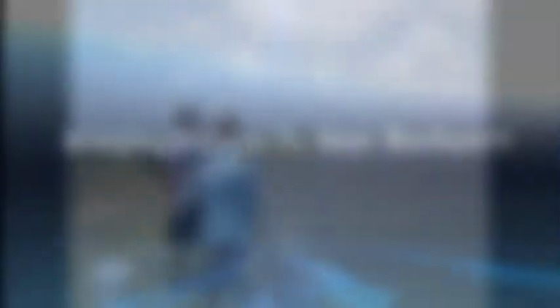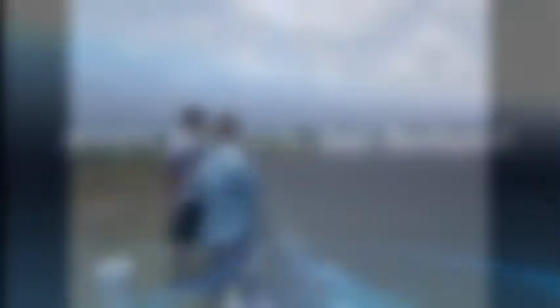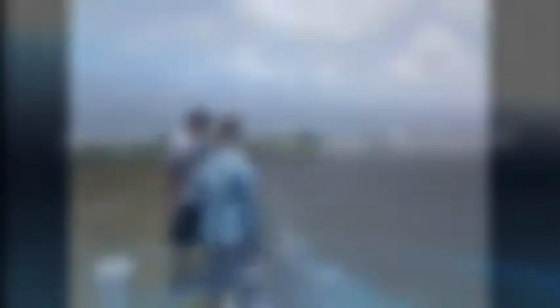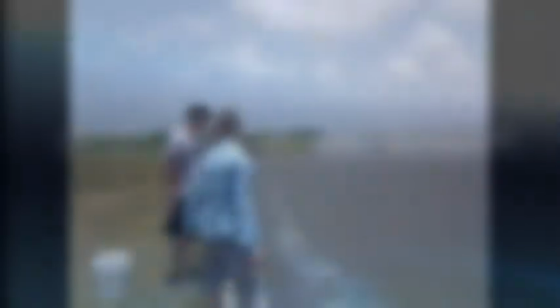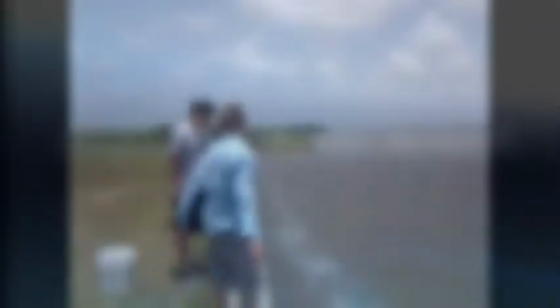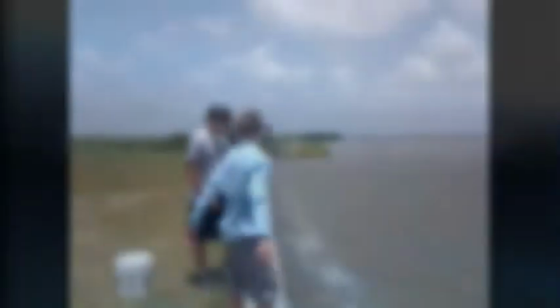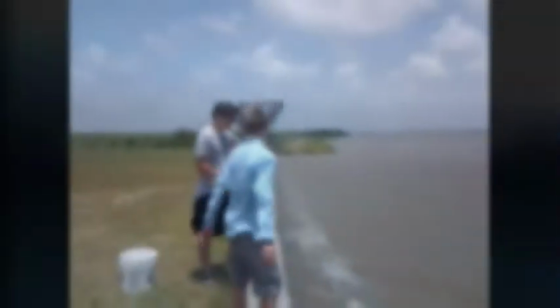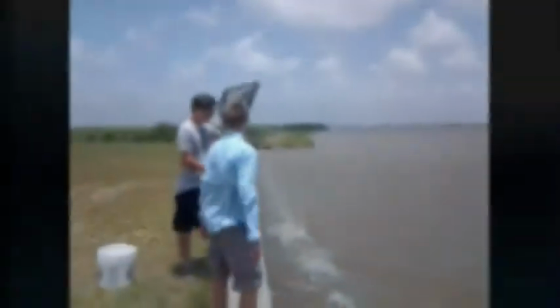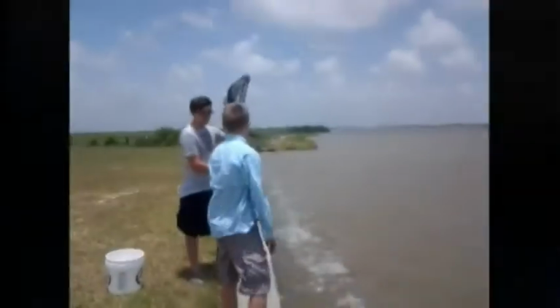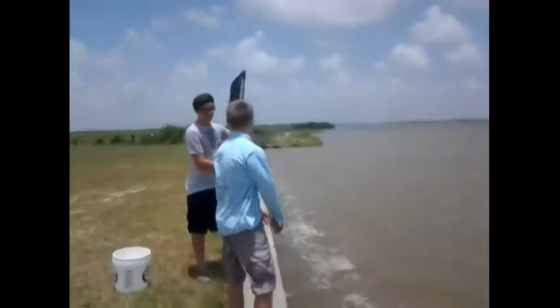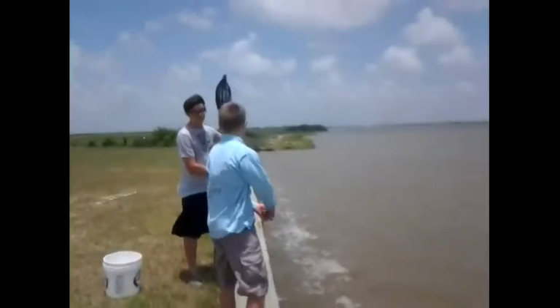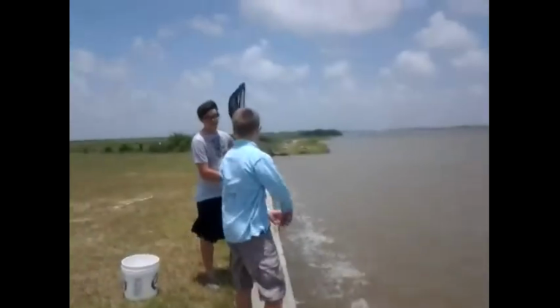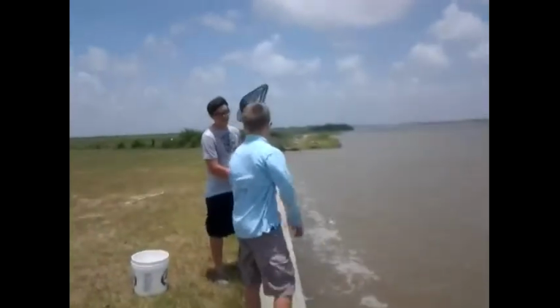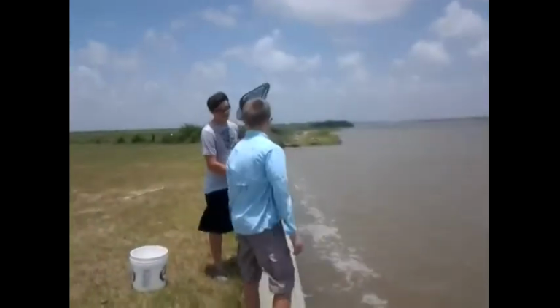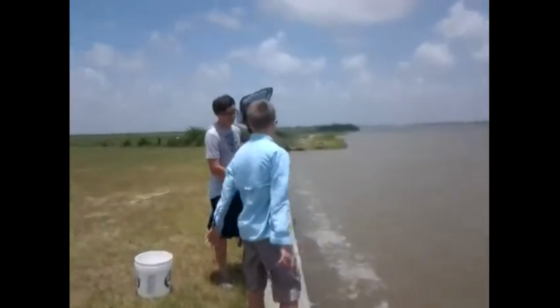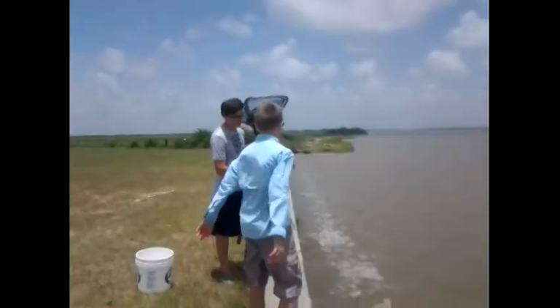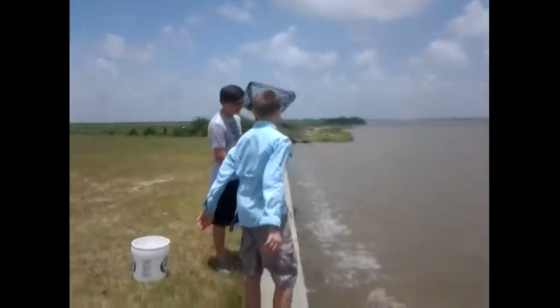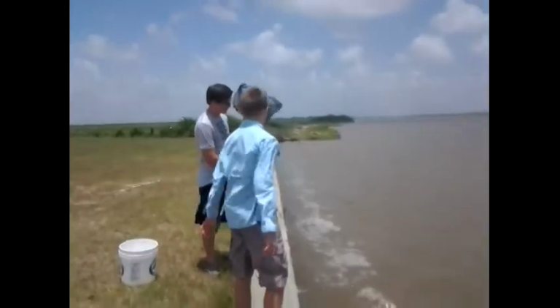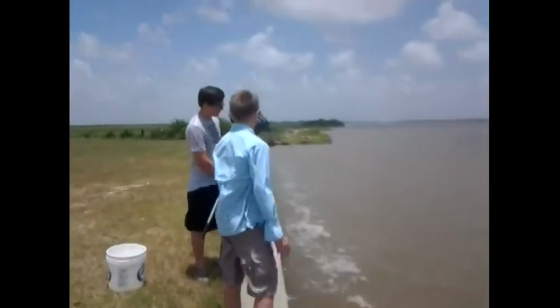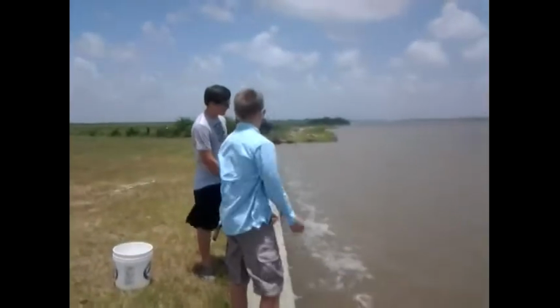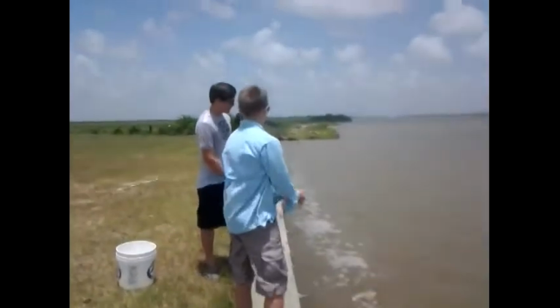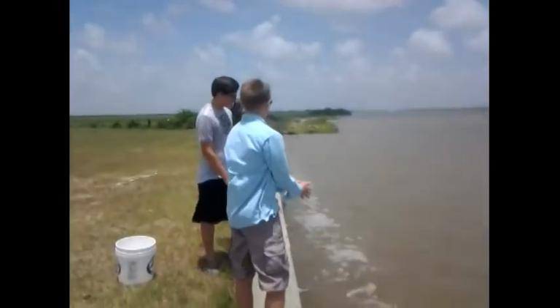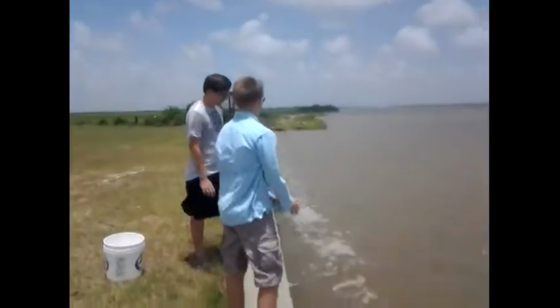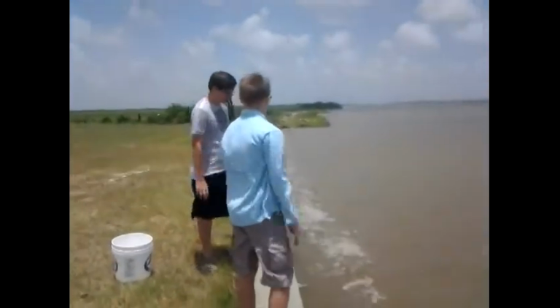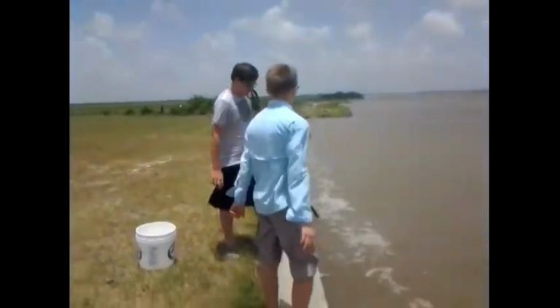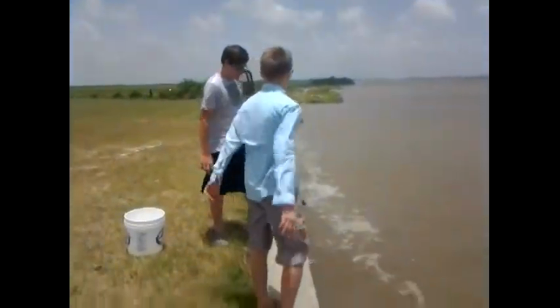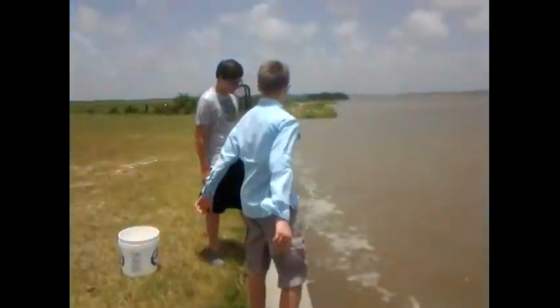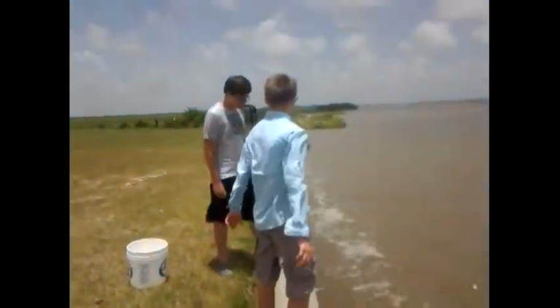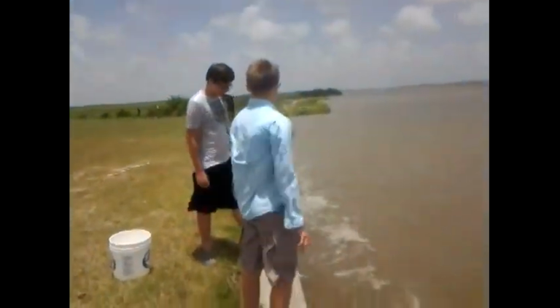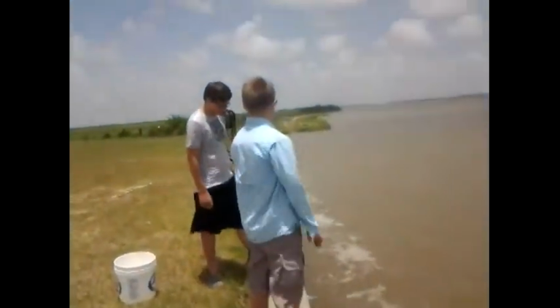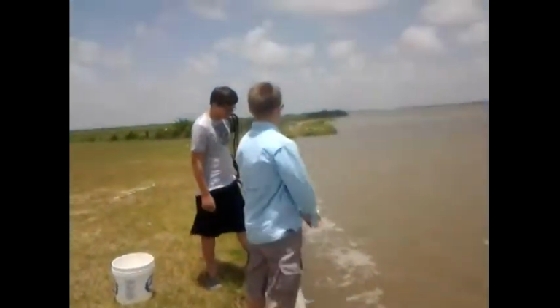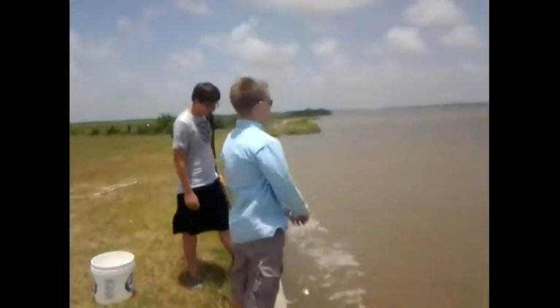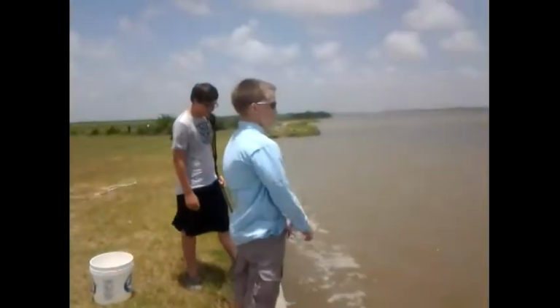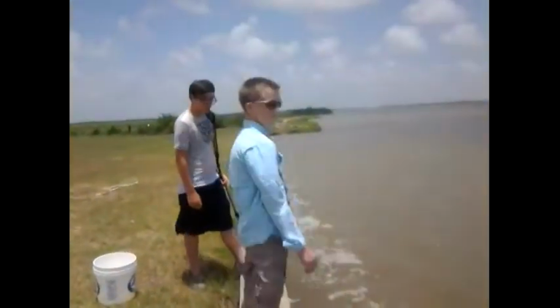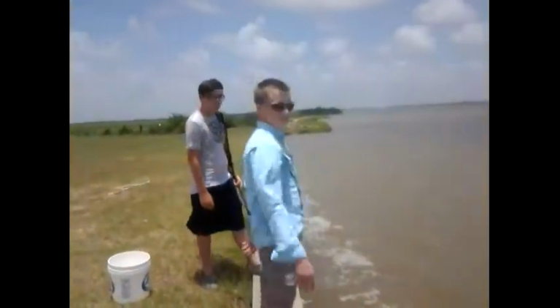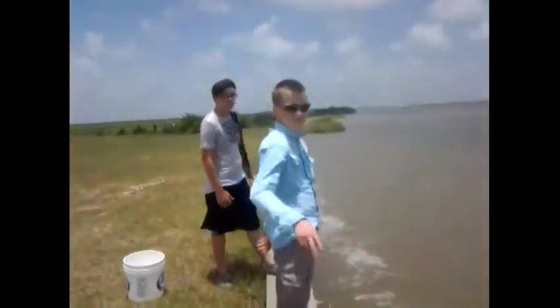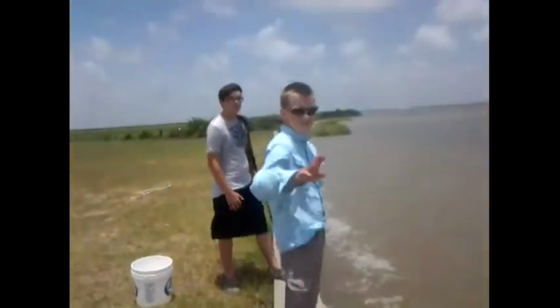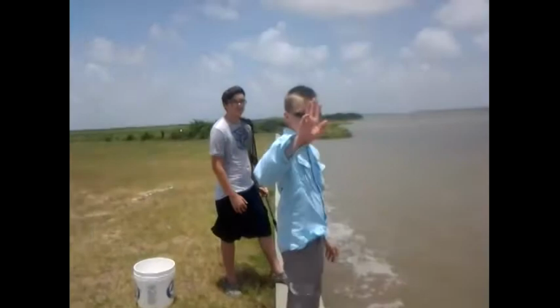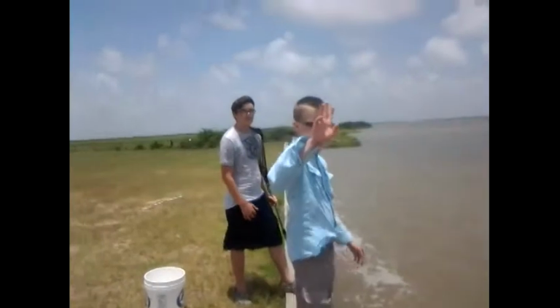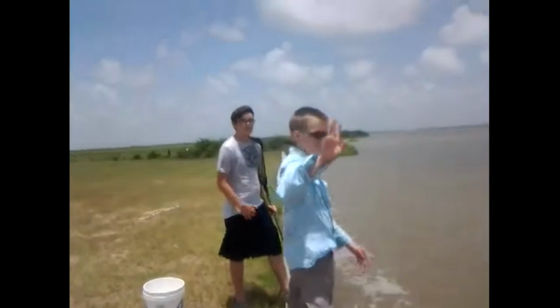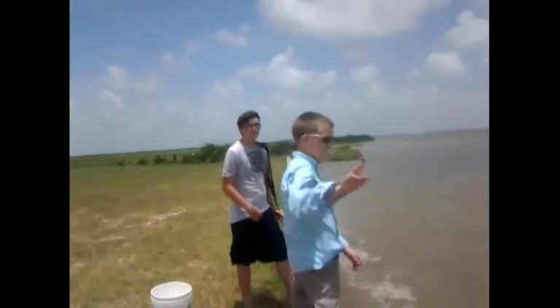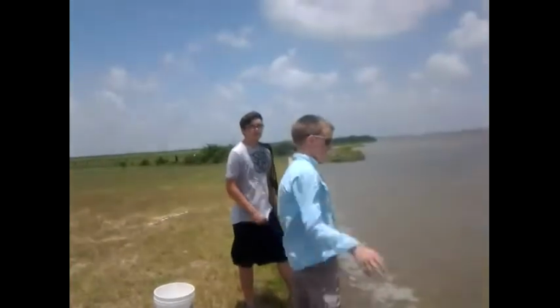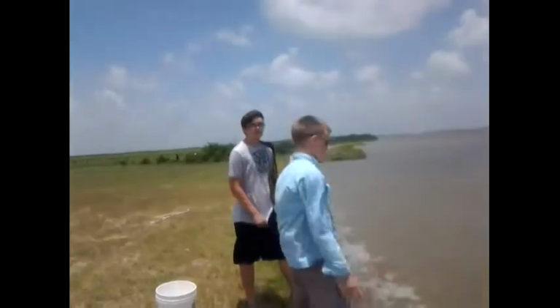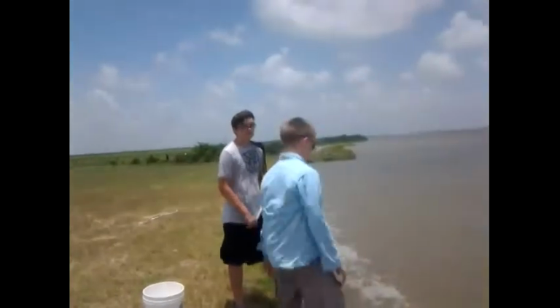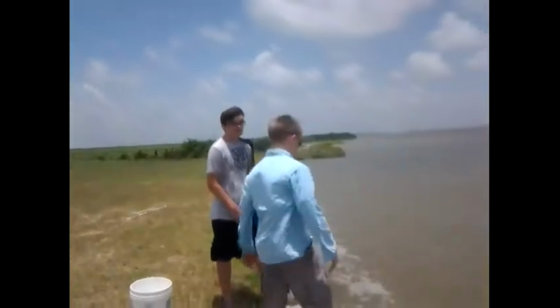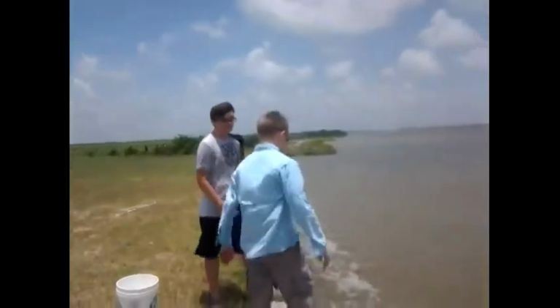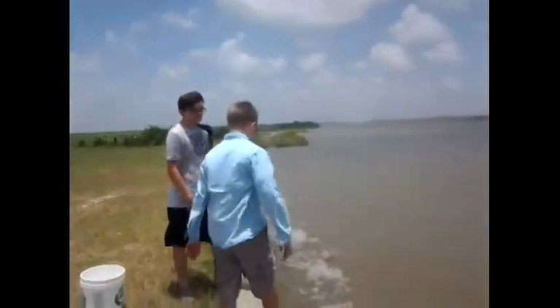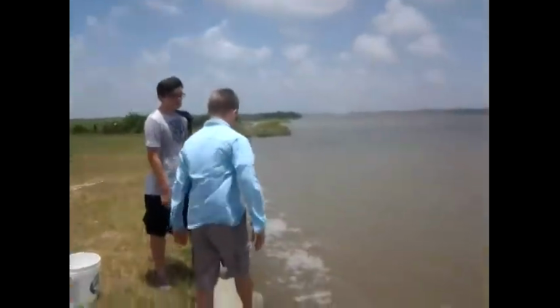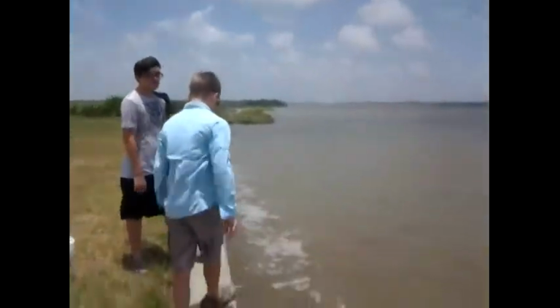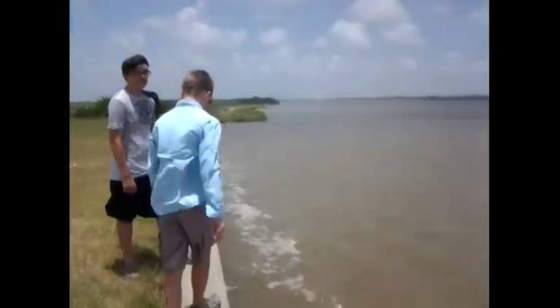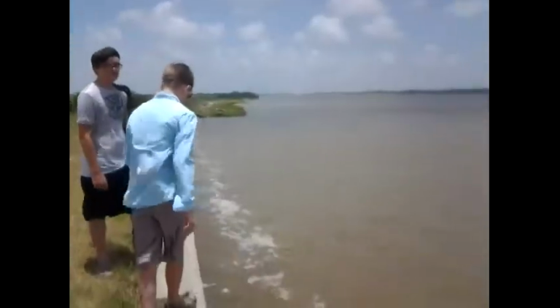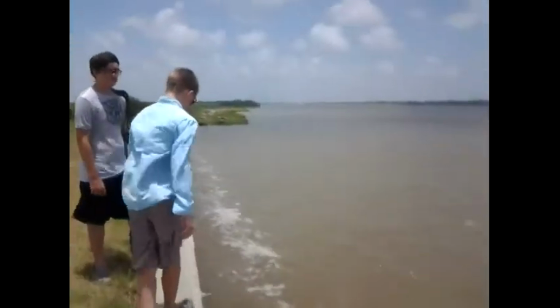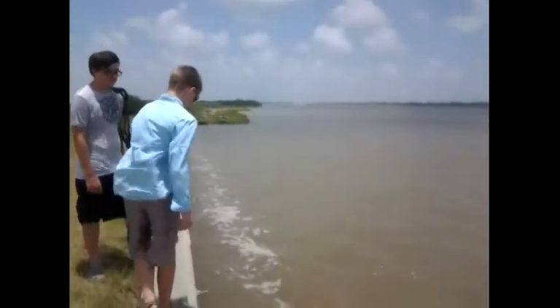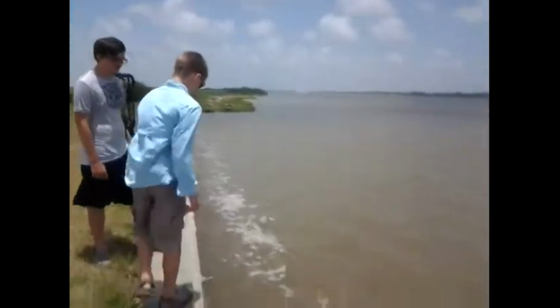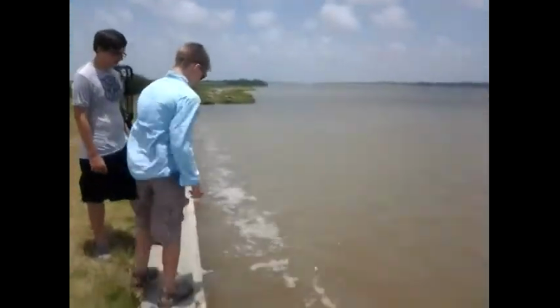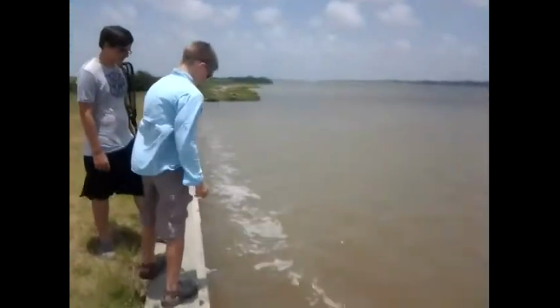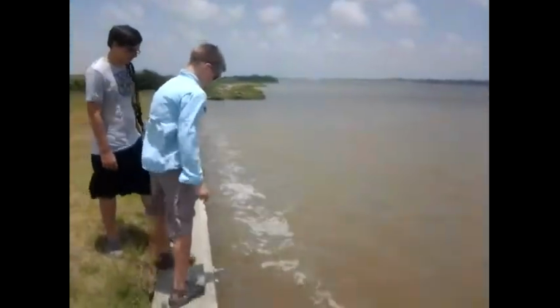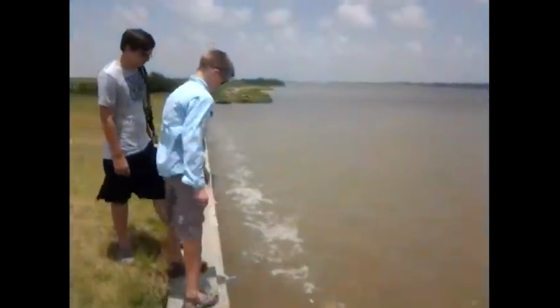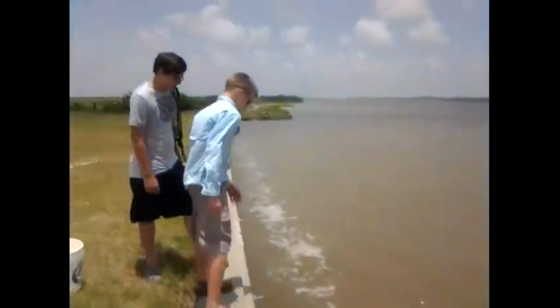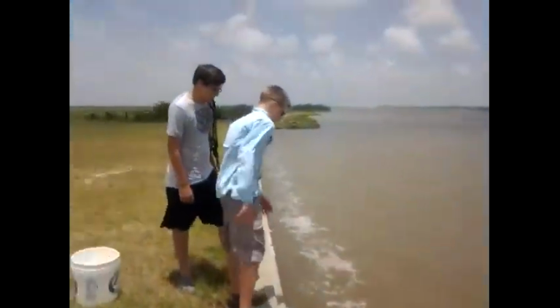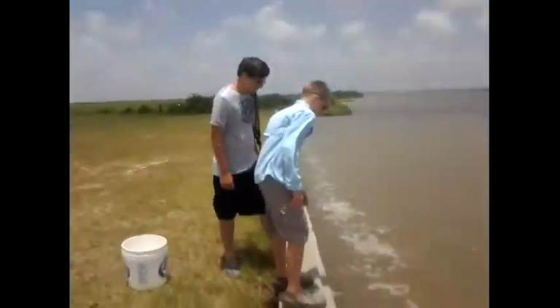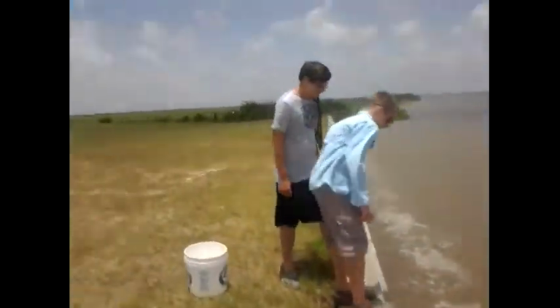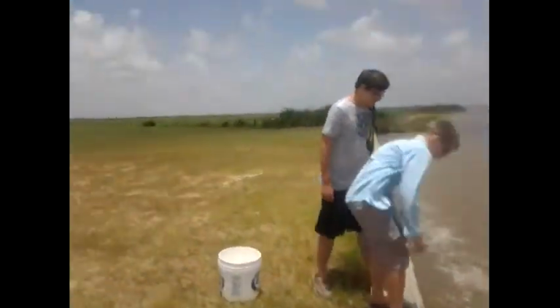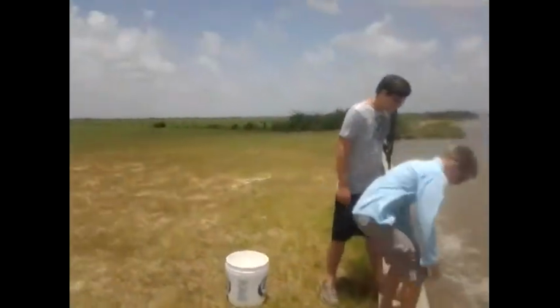Hey guys, Jack here for Sam's Backyard Fishing. There's Sam right there, there's Trevor holding the net, and today we're going to be crabbing in Matagorda, Texas.